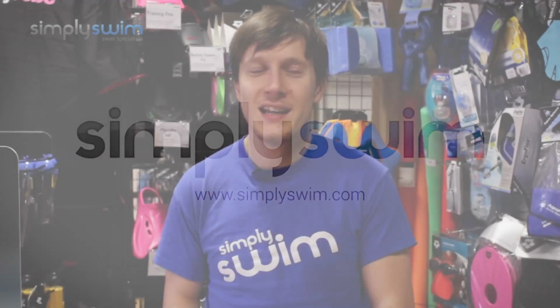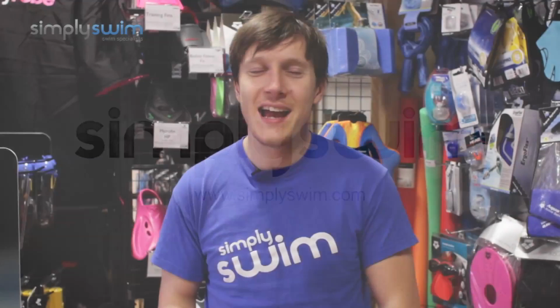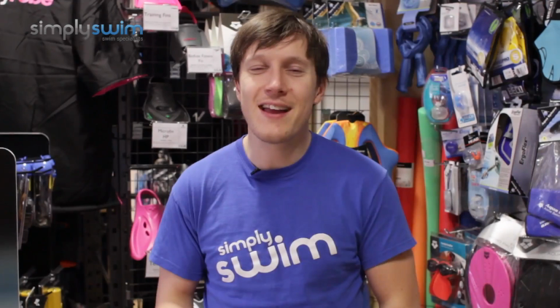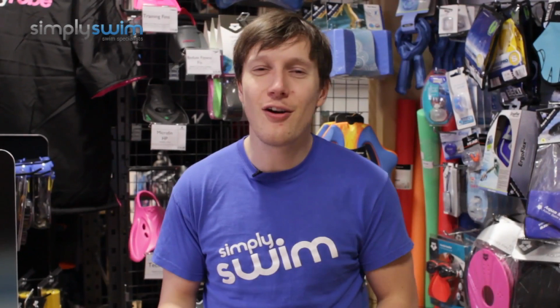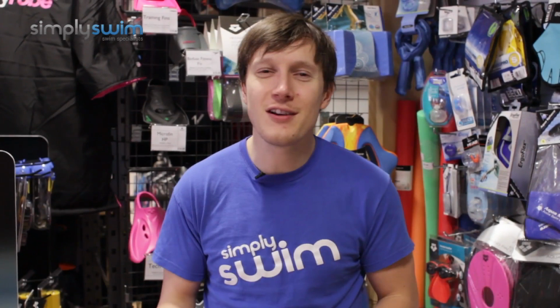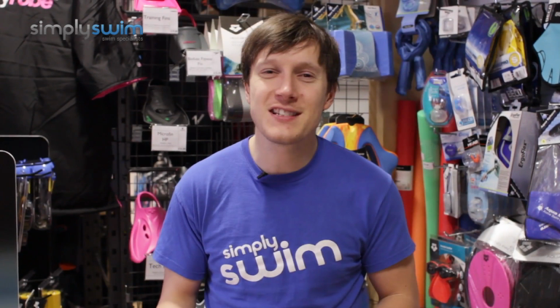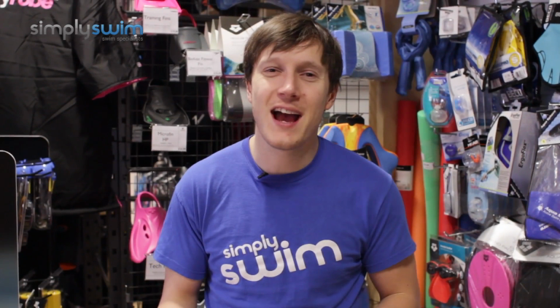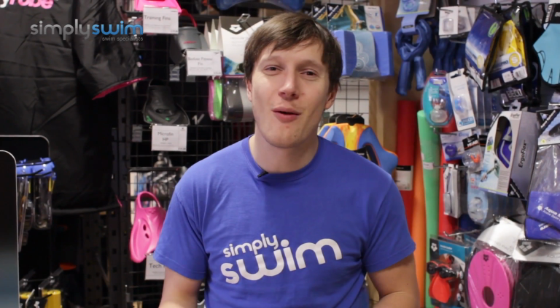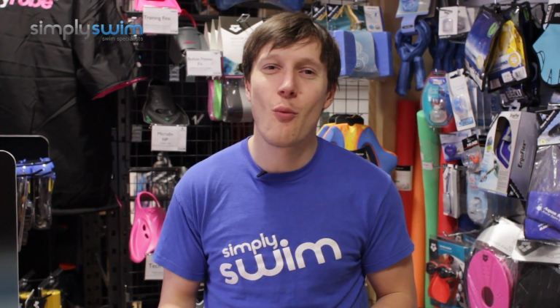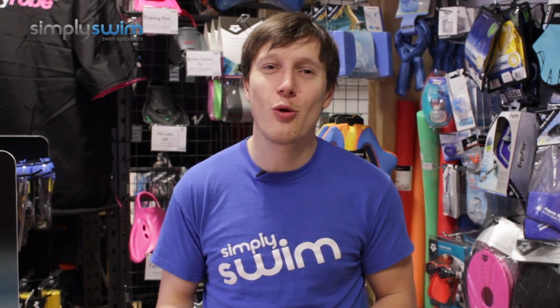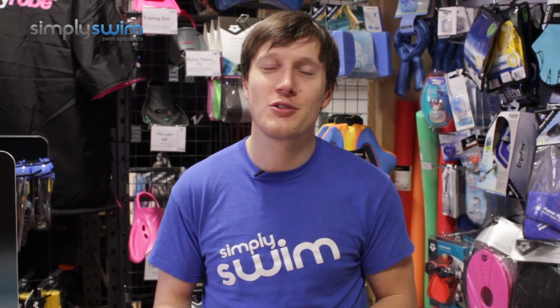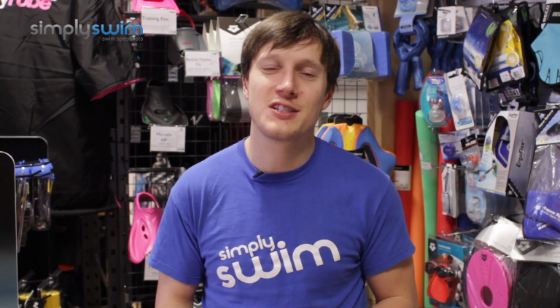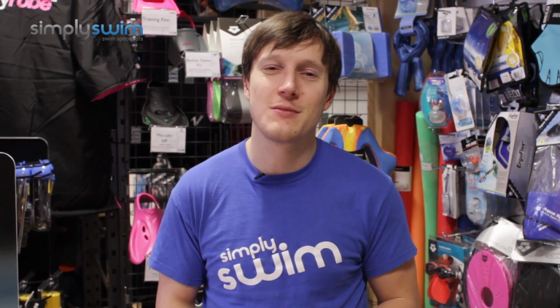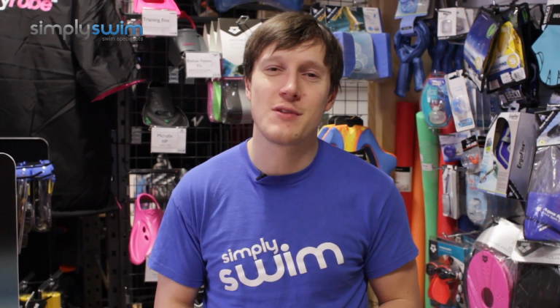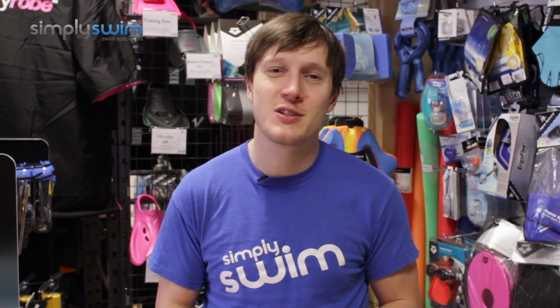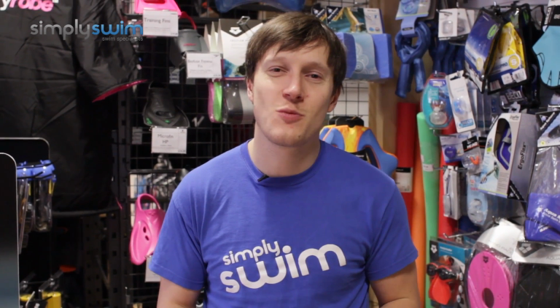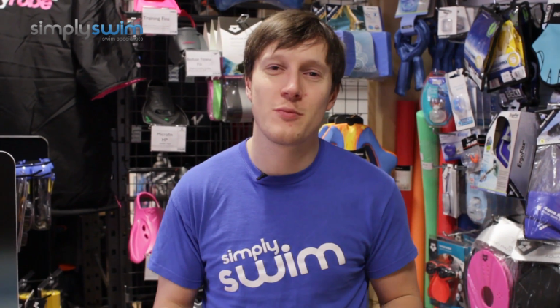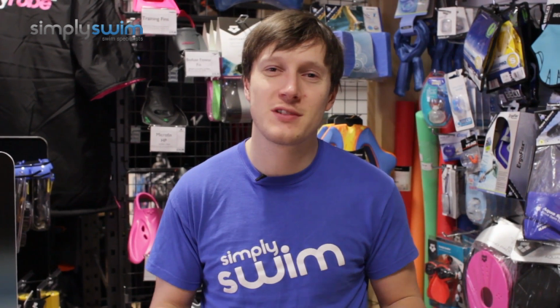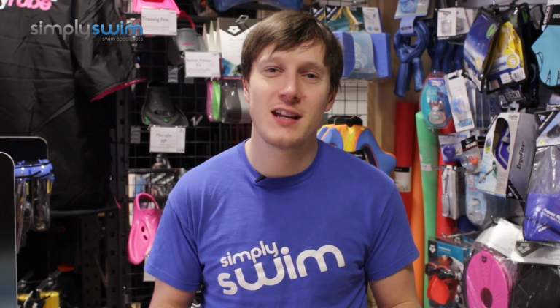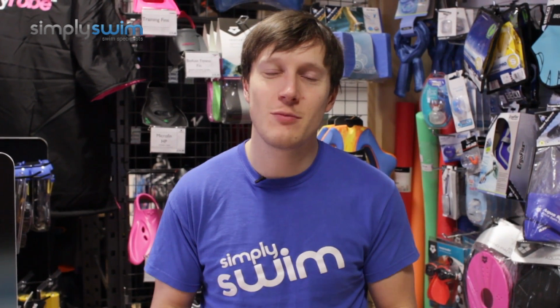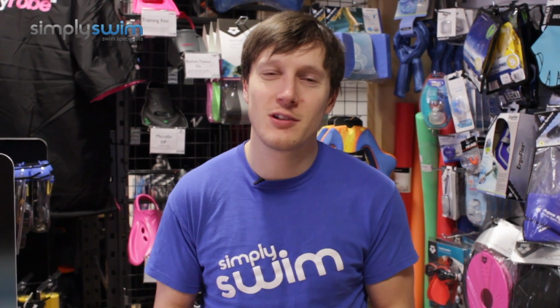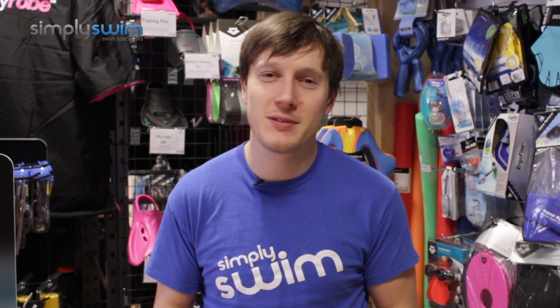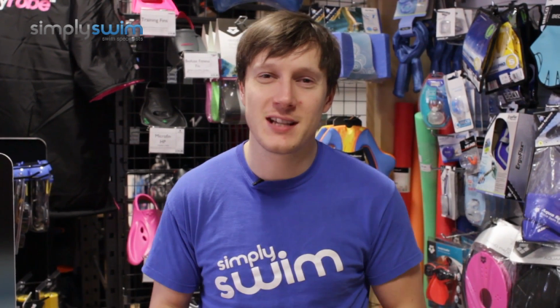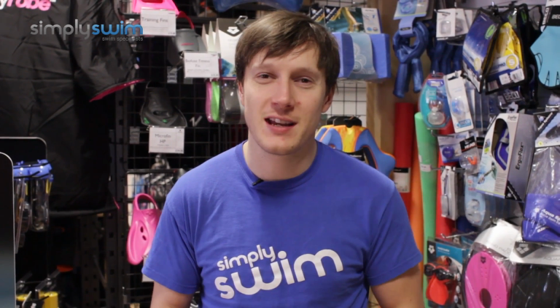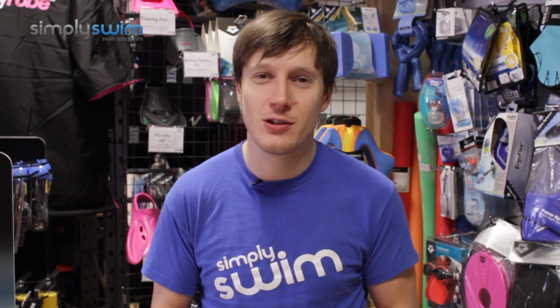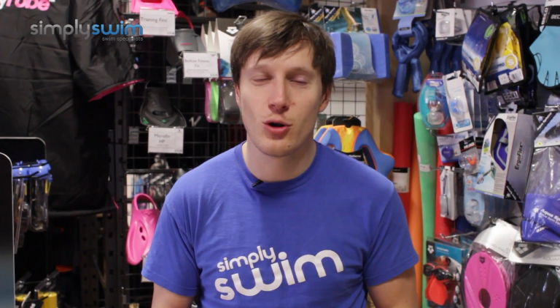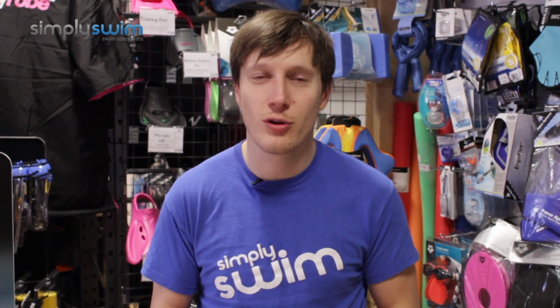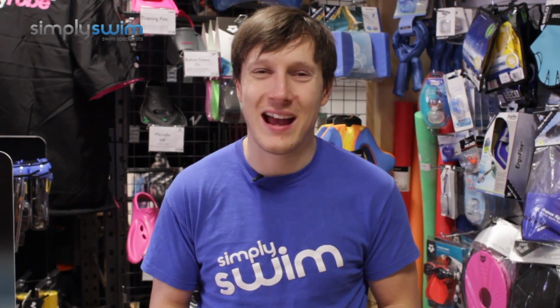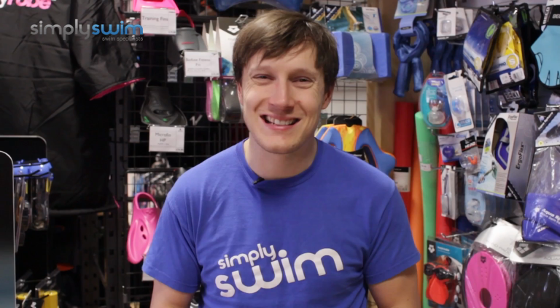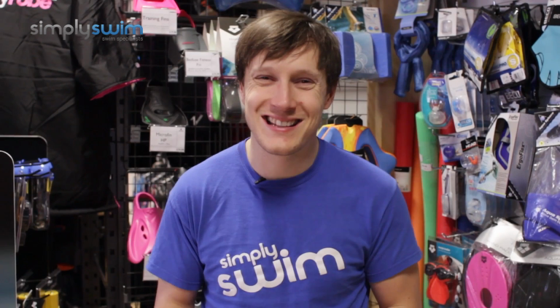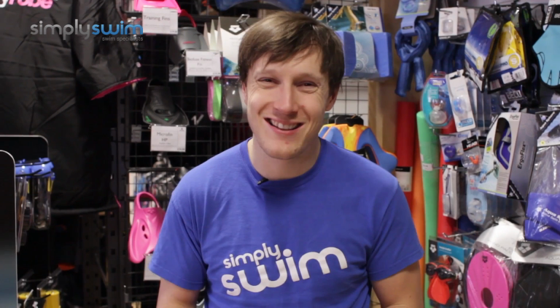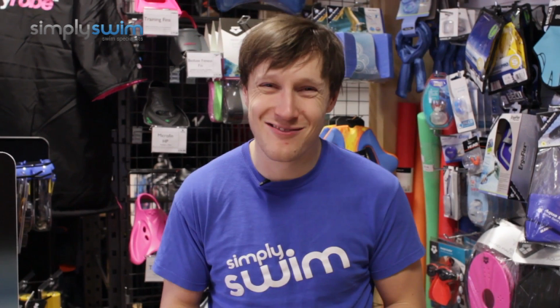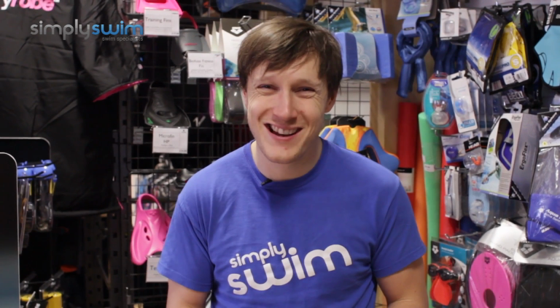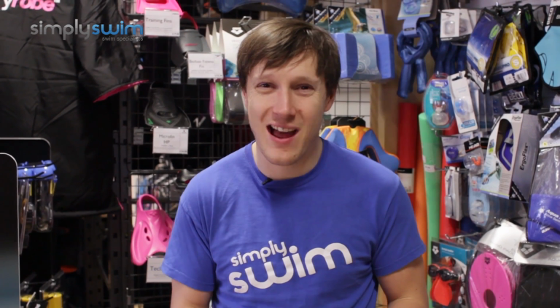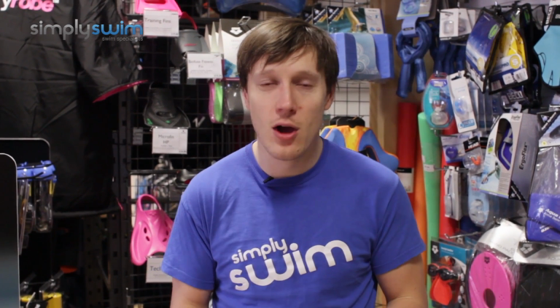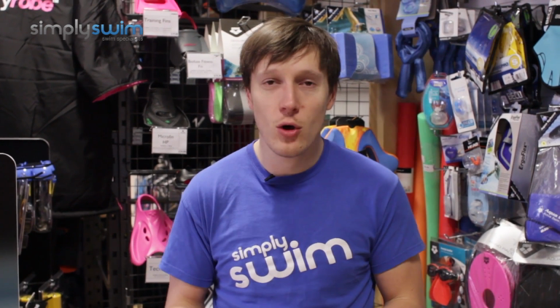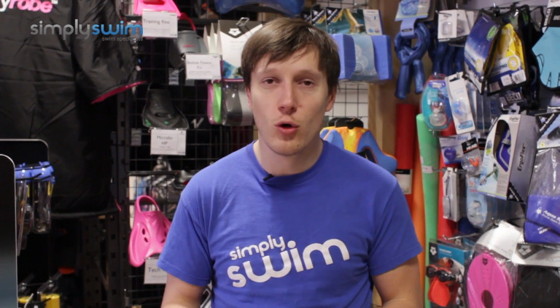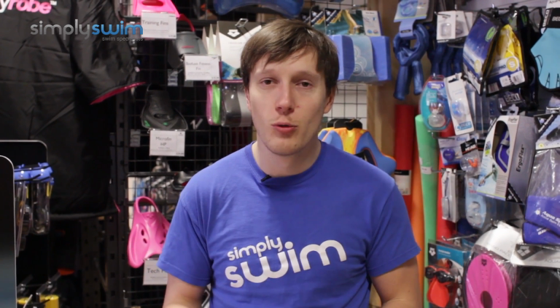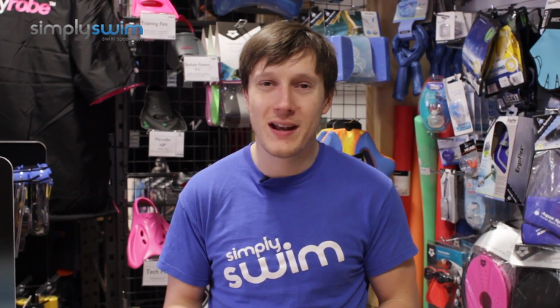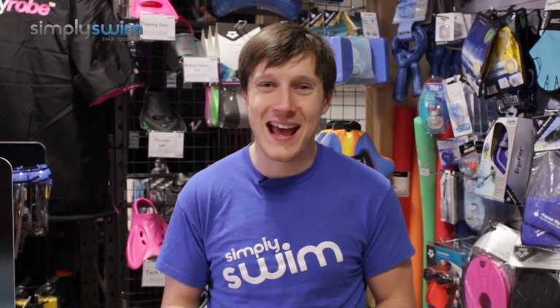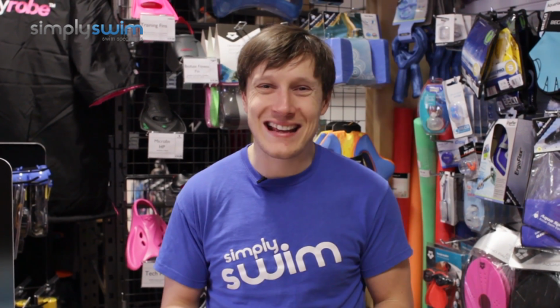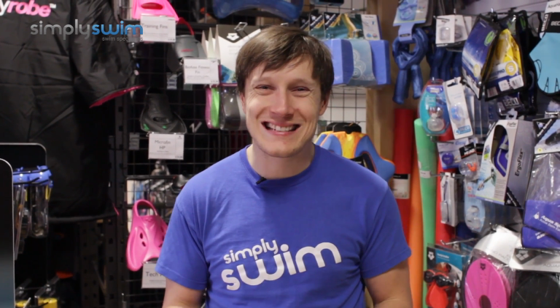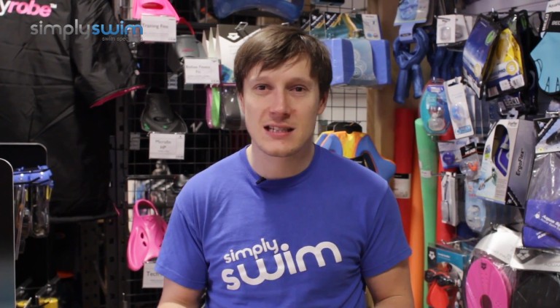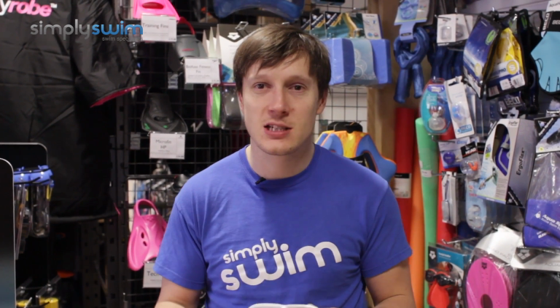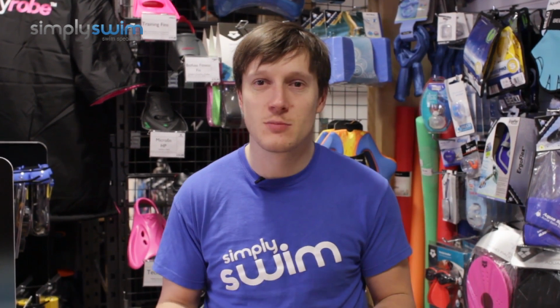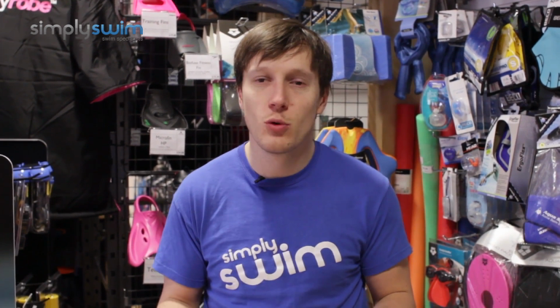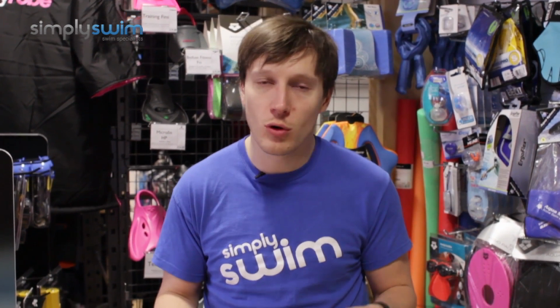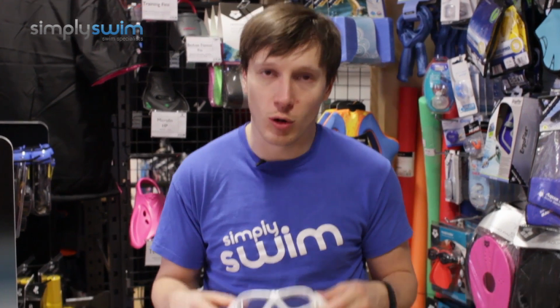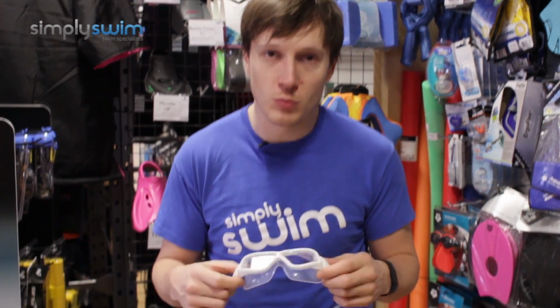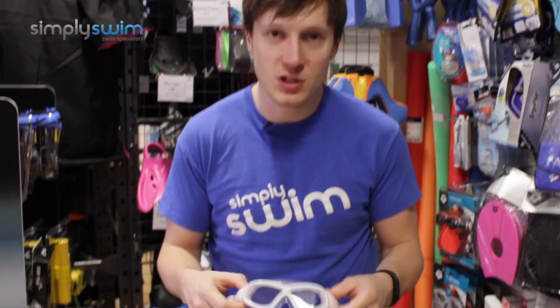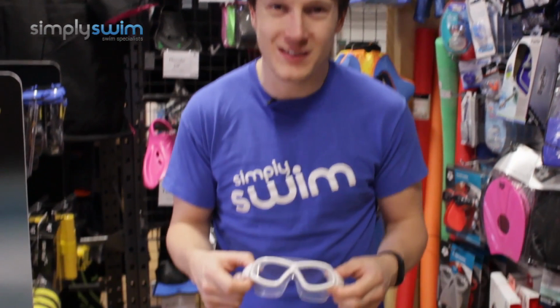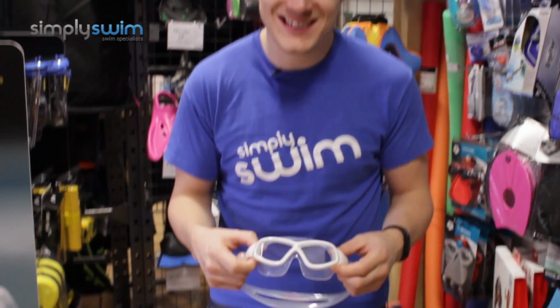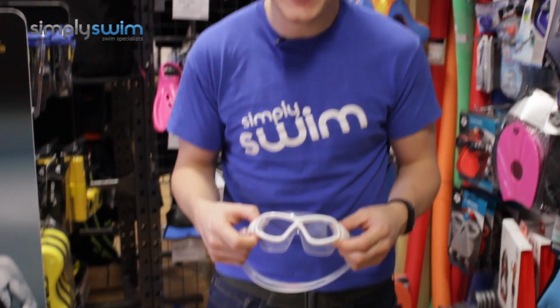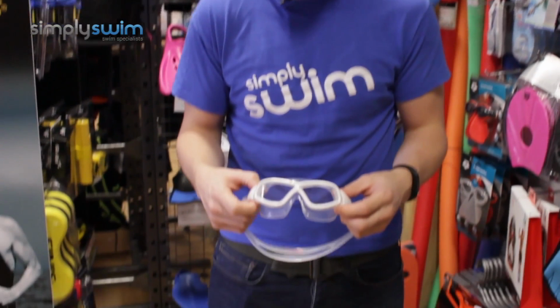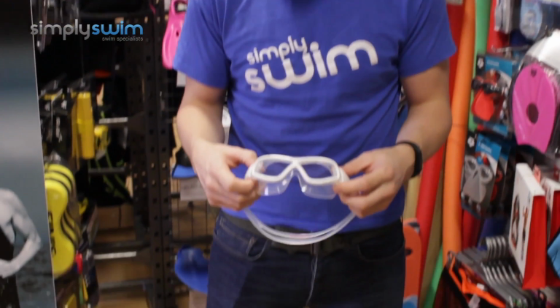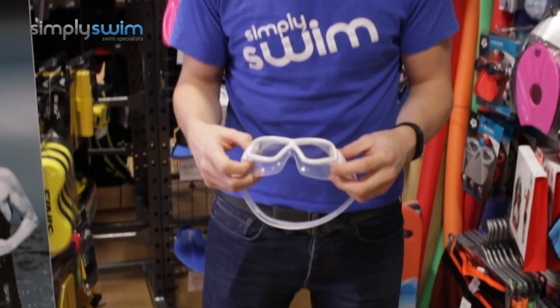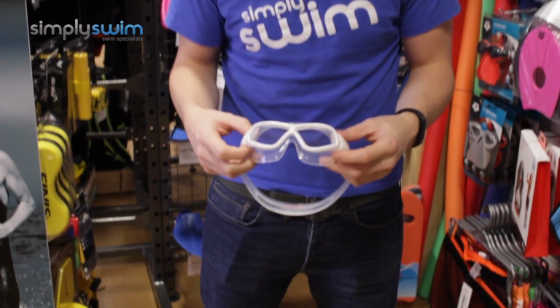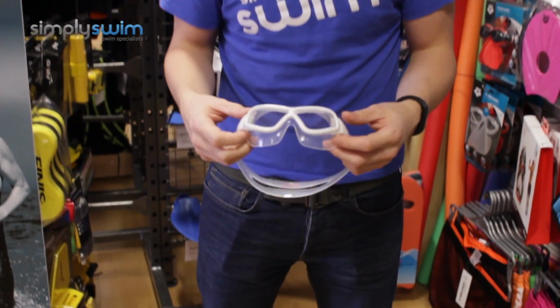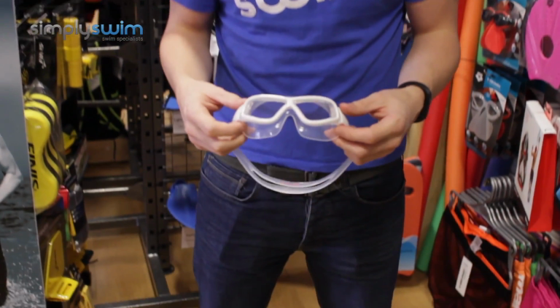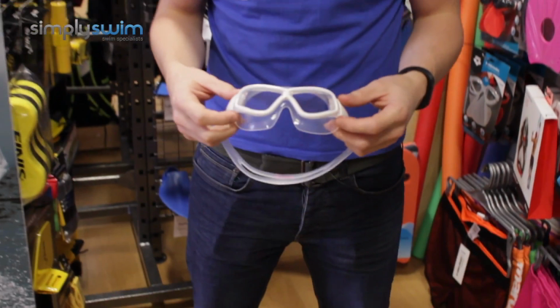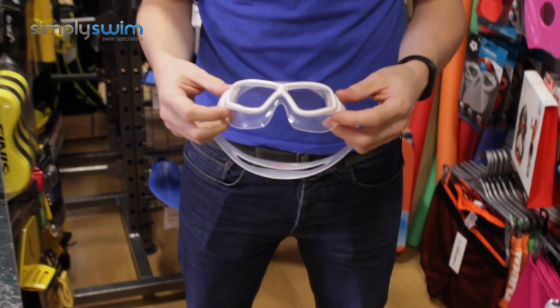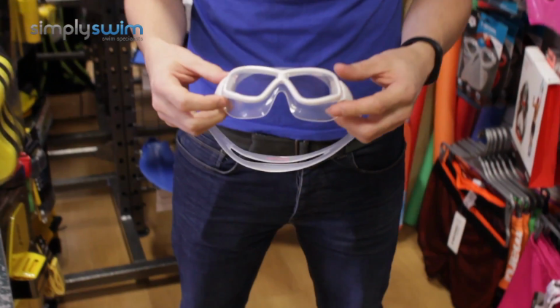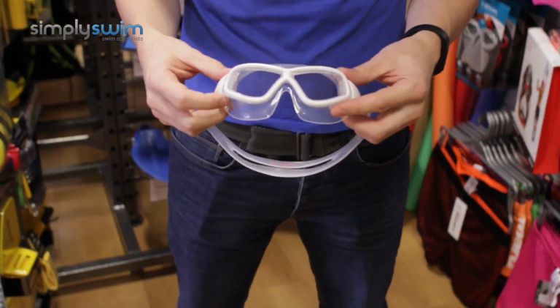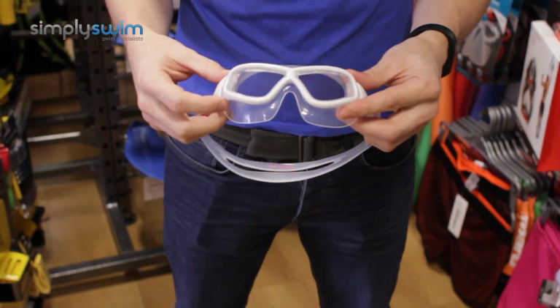Hey guys and welcome to Simply Swim. Today we're going to be taking a look at the Arena Orbit X small goggle. So let's take a closer look now, shall we.